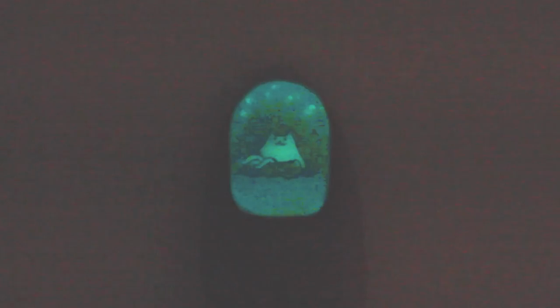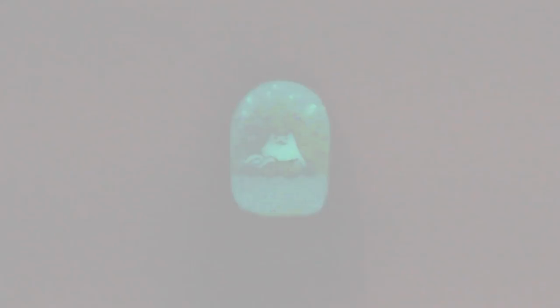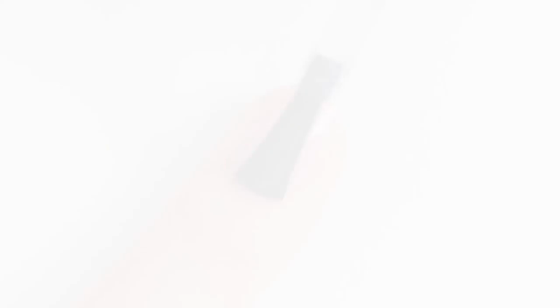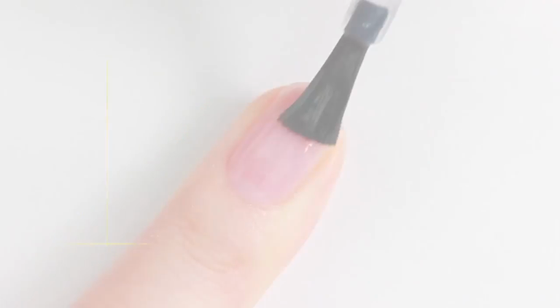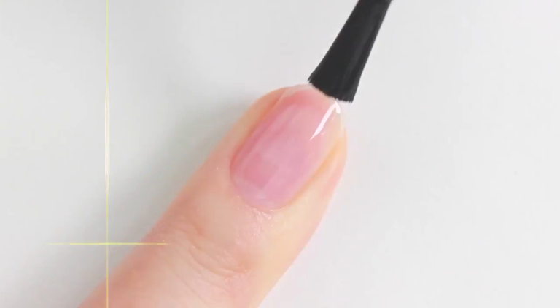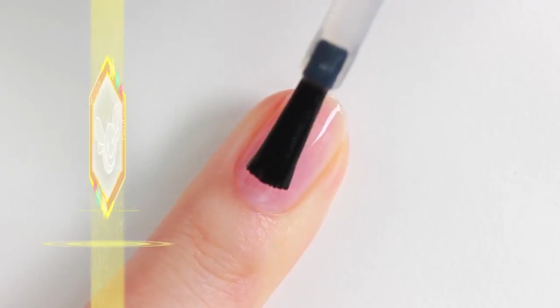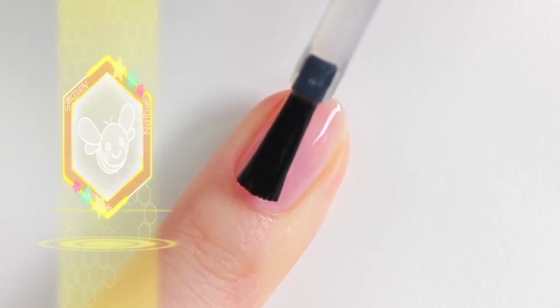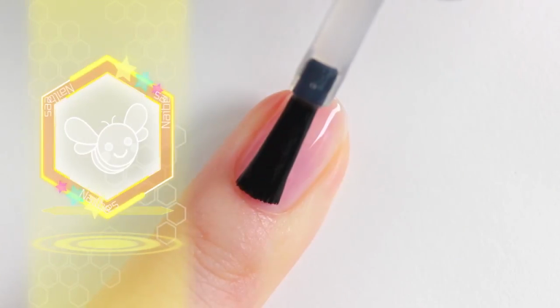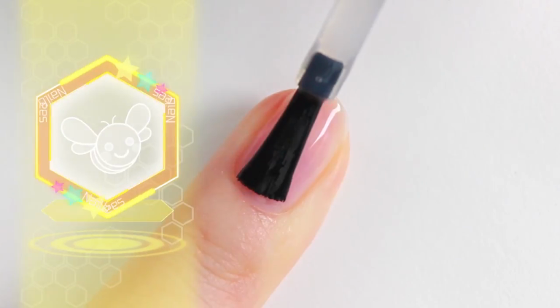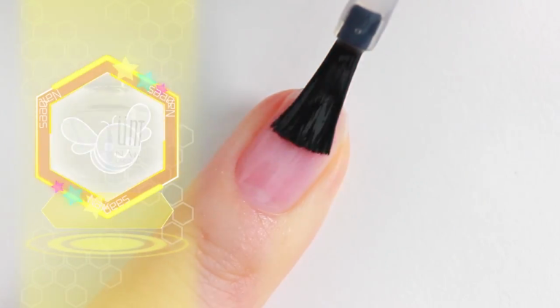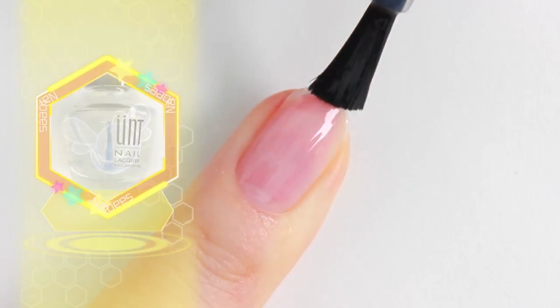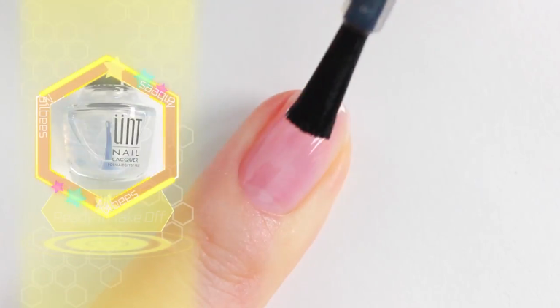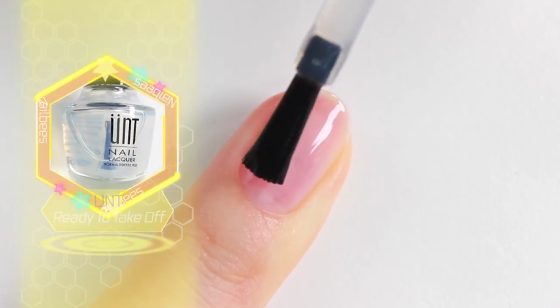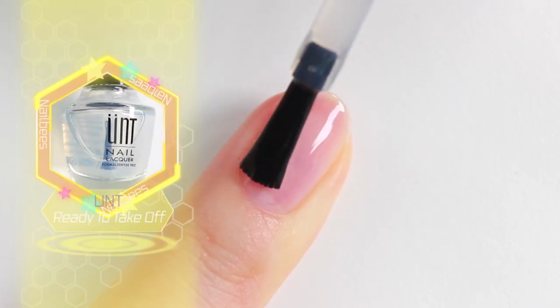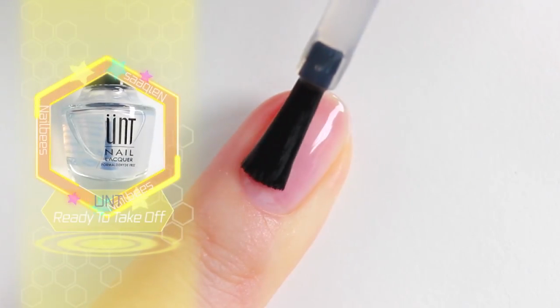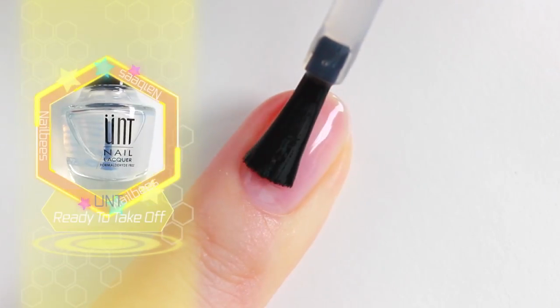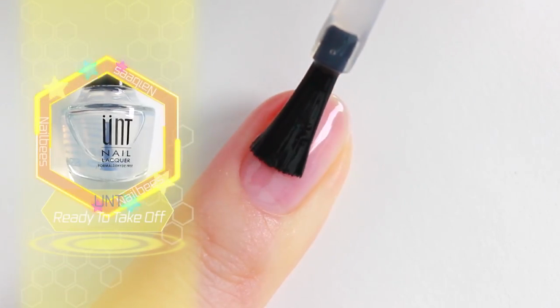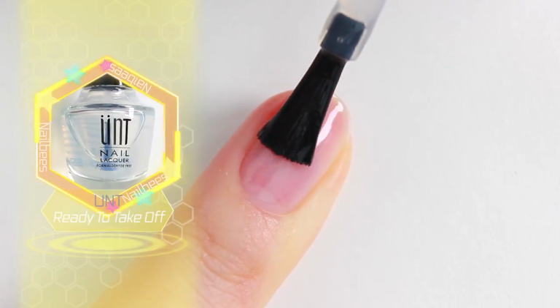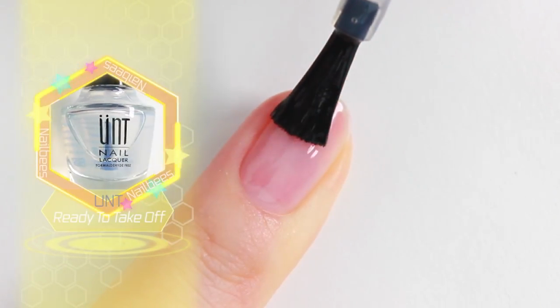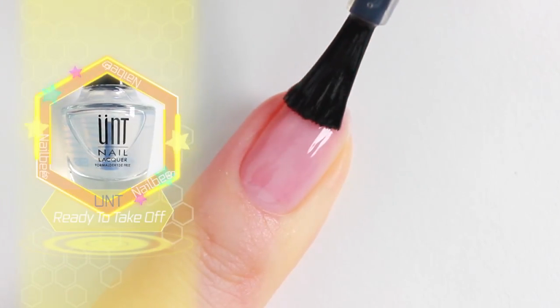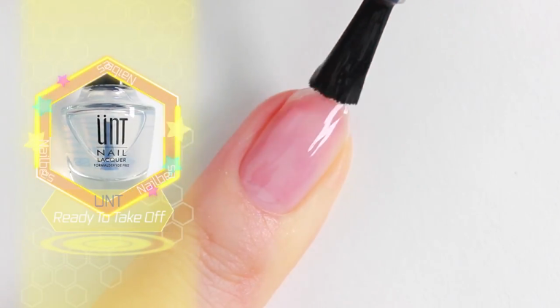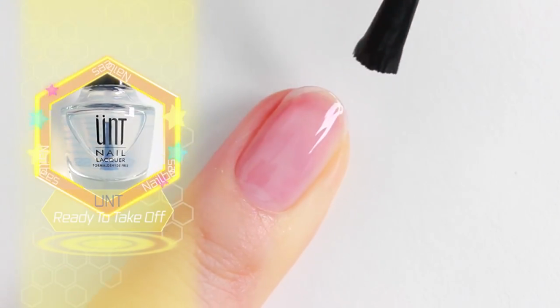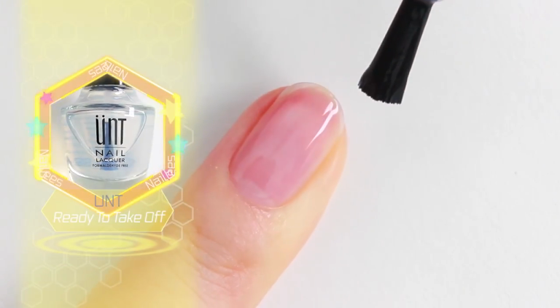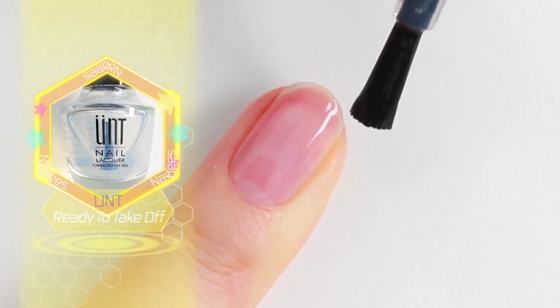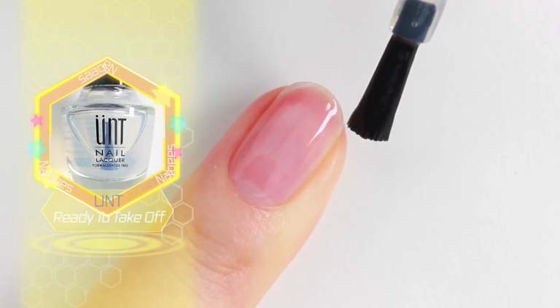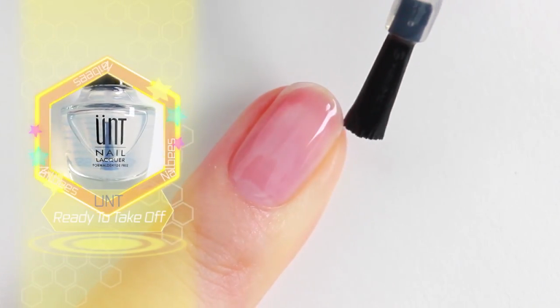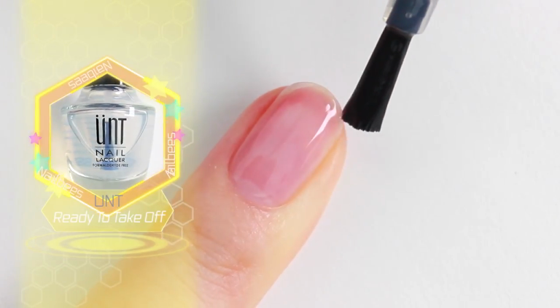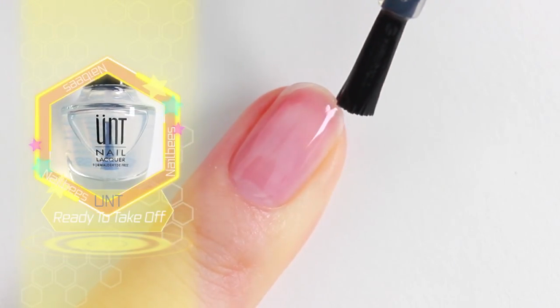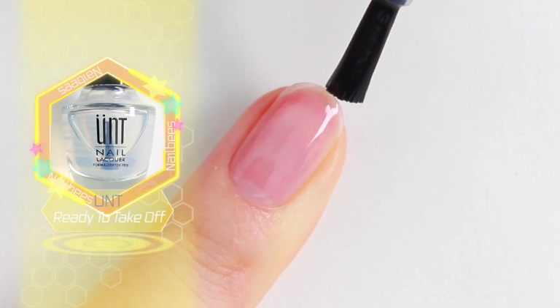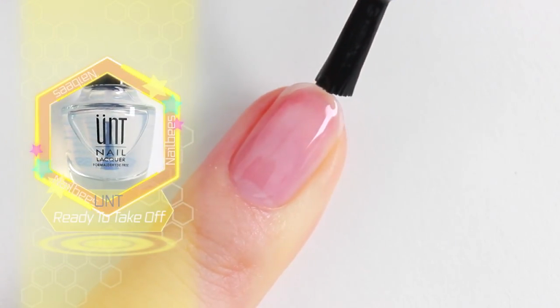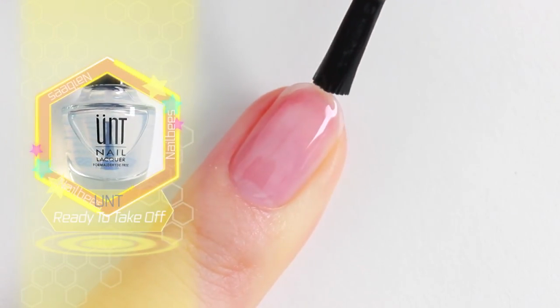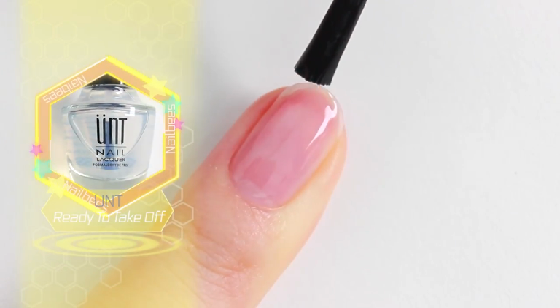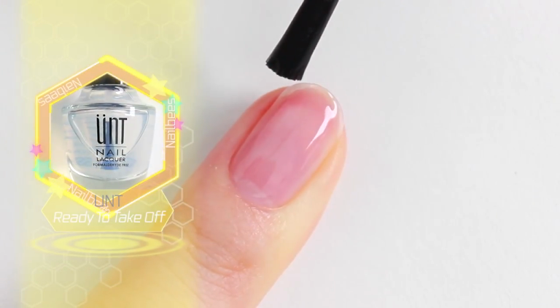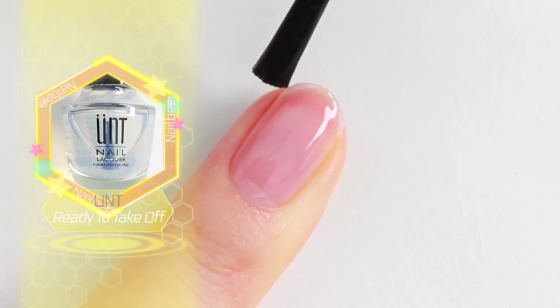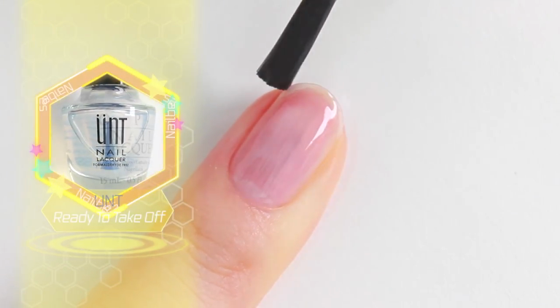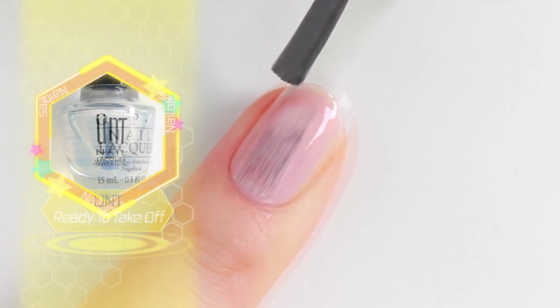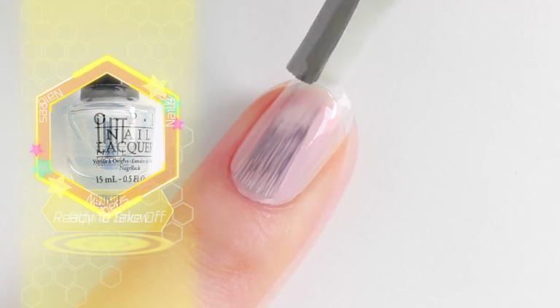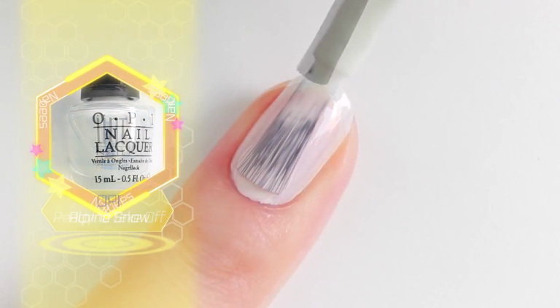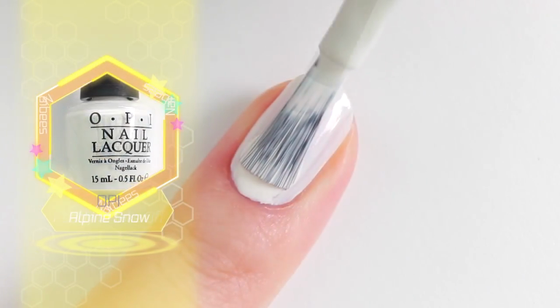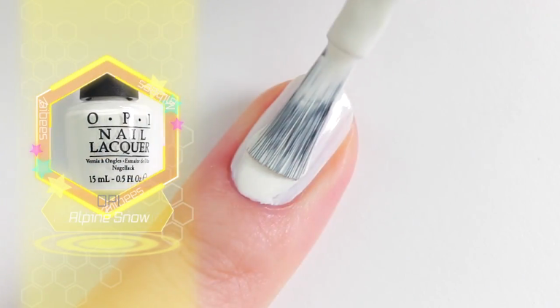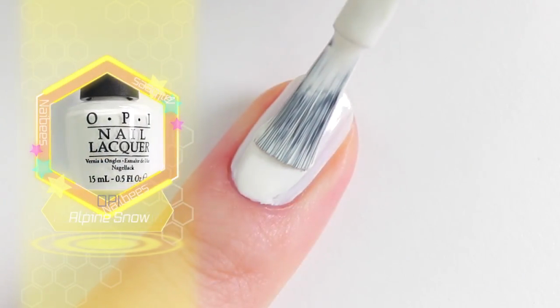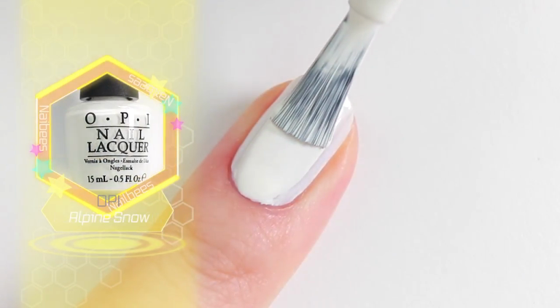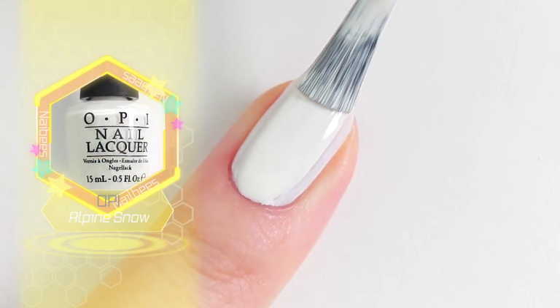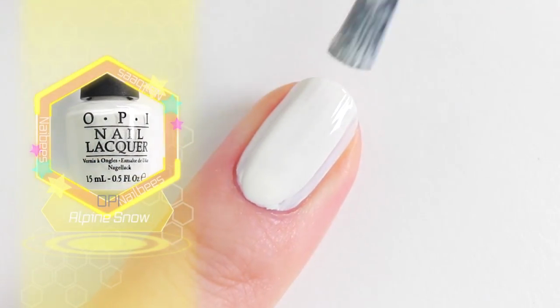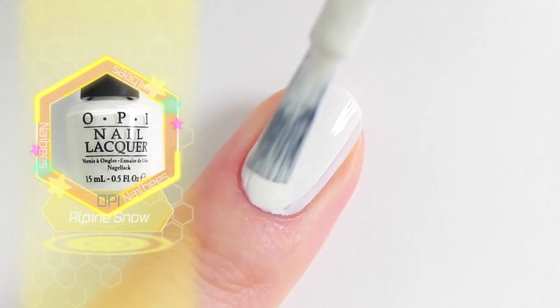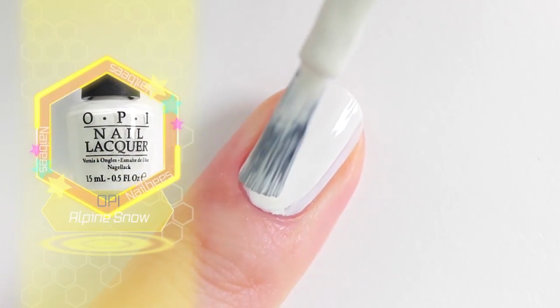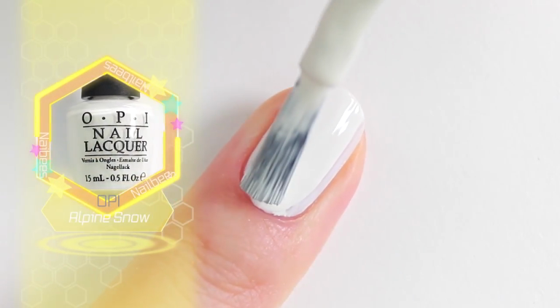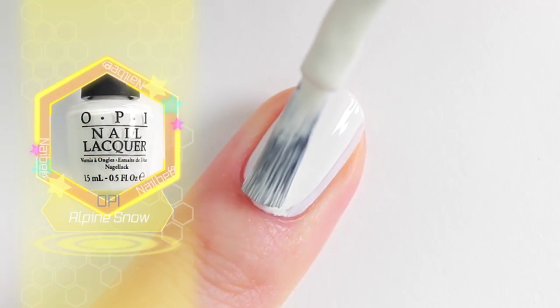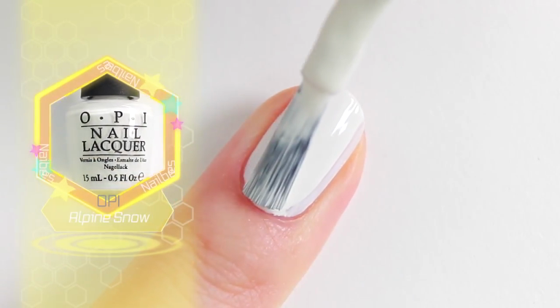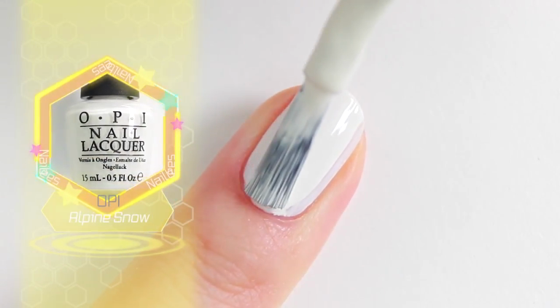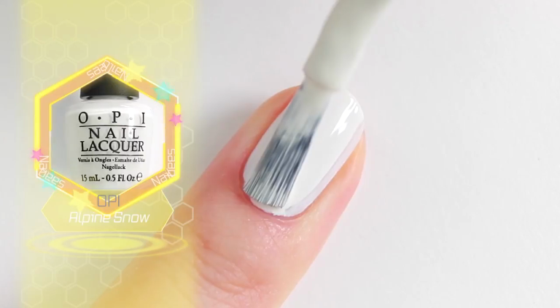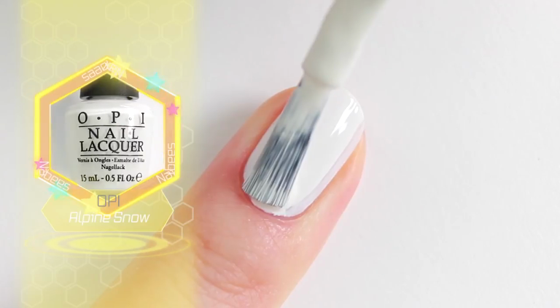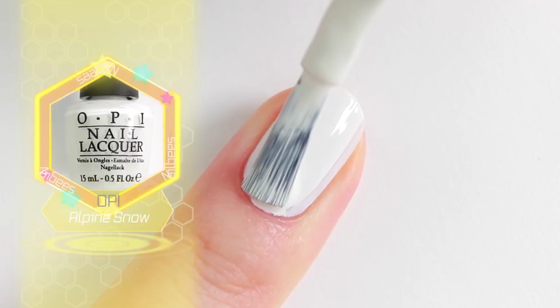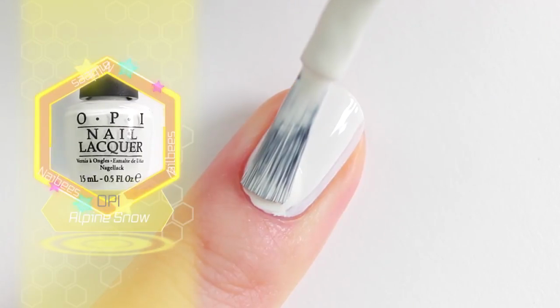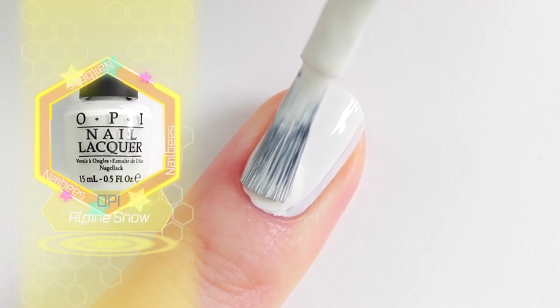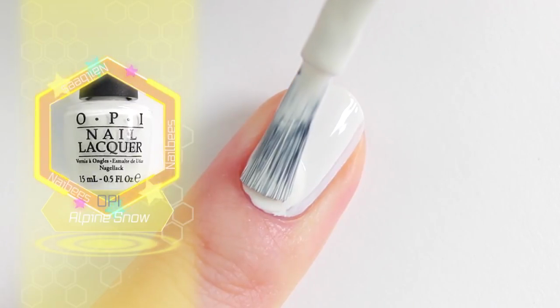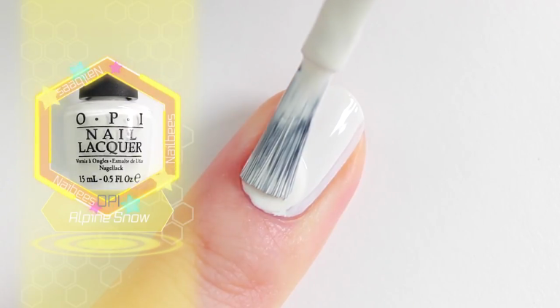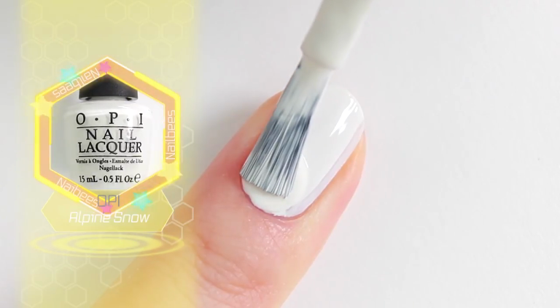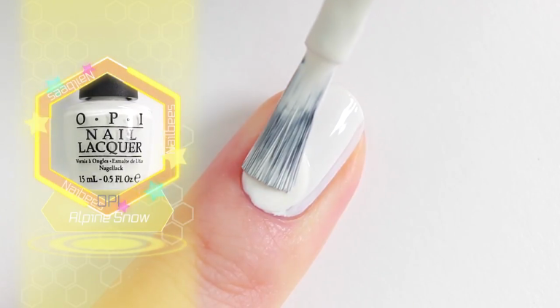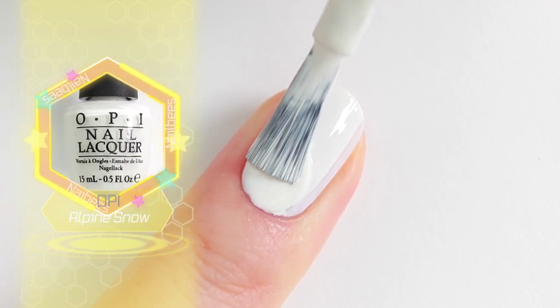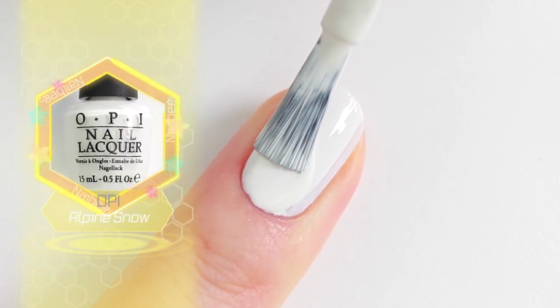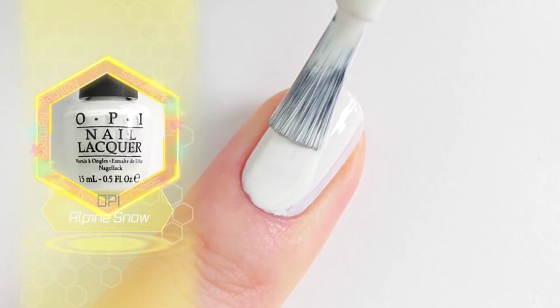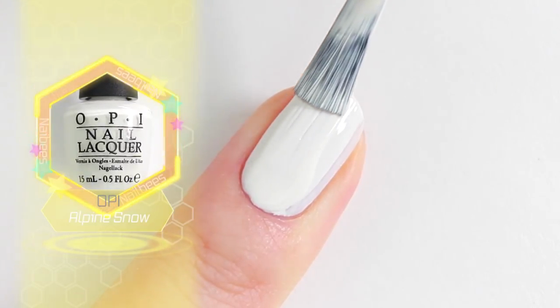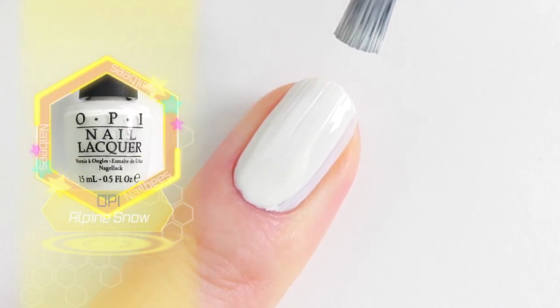I'm going to start with a peel-off base coat, then apply two coats of white nail polish on all nails.